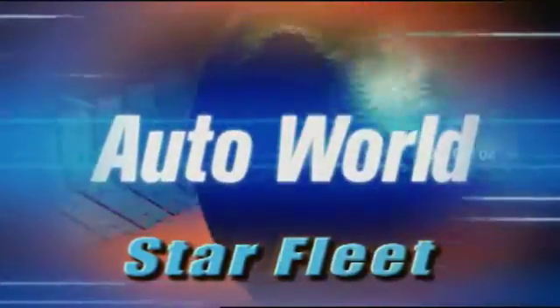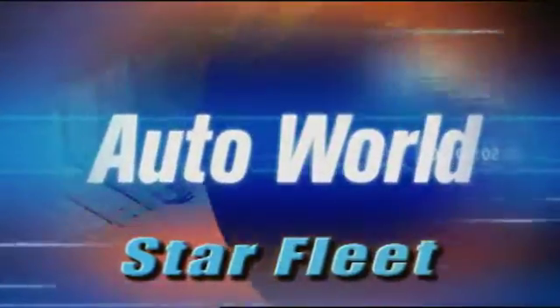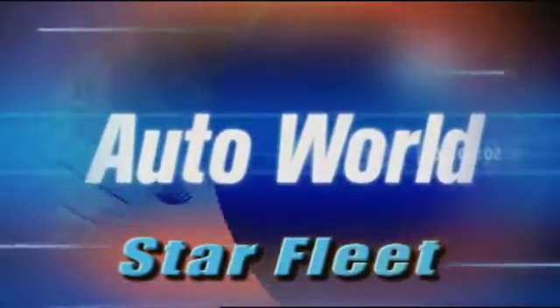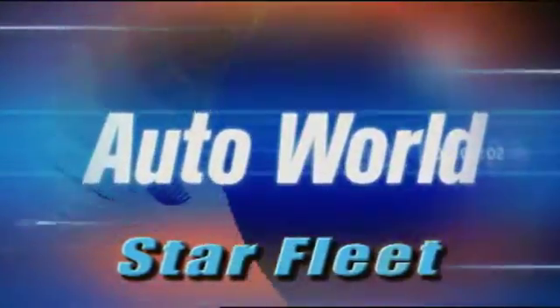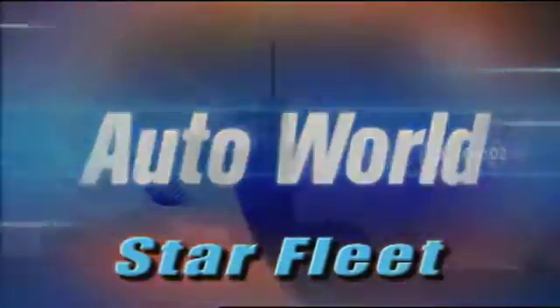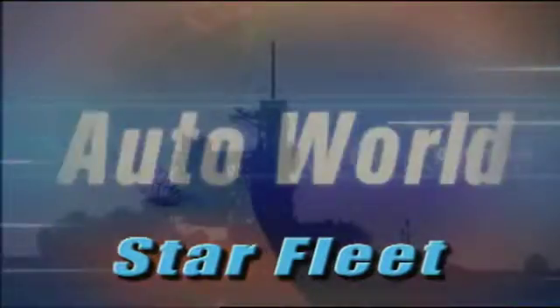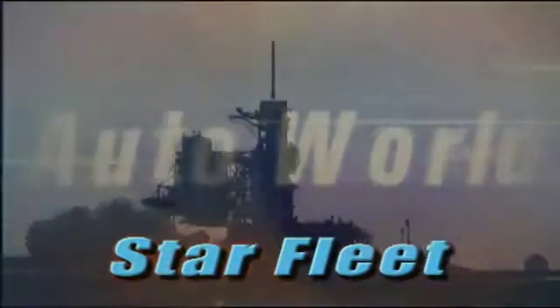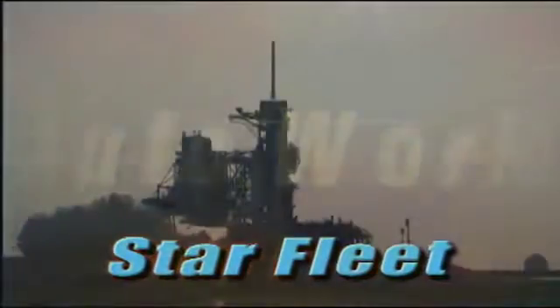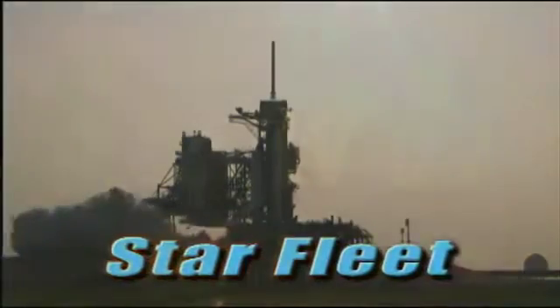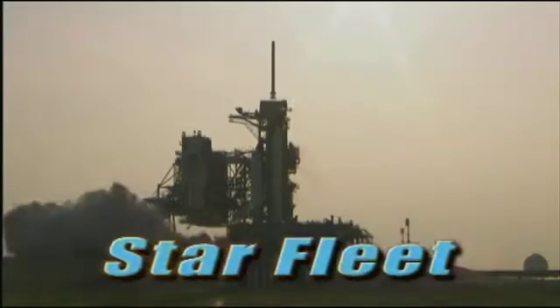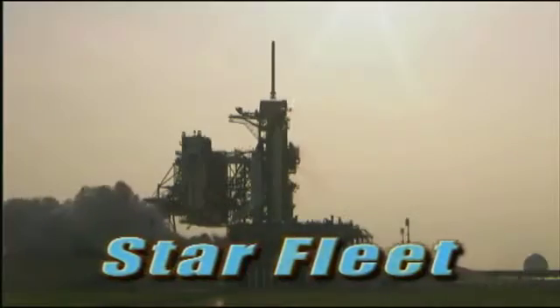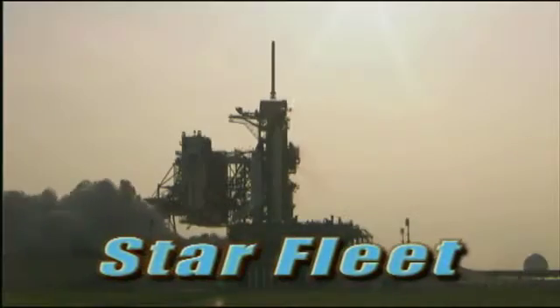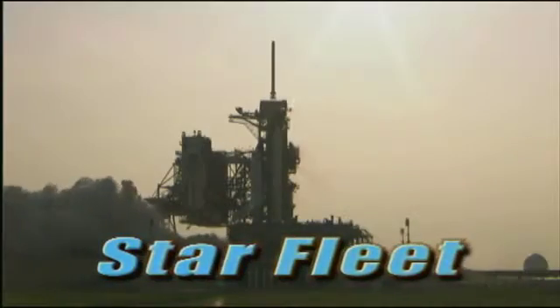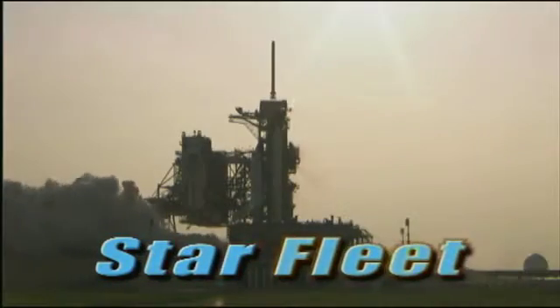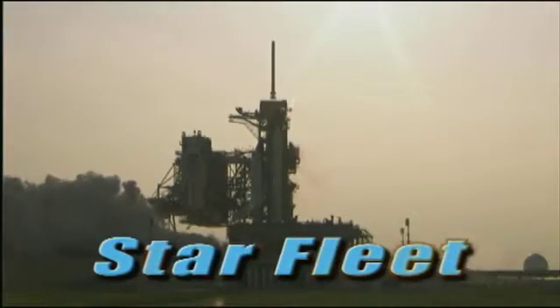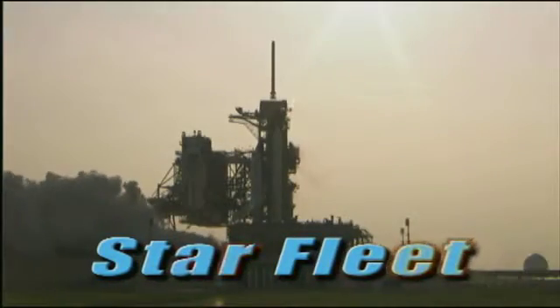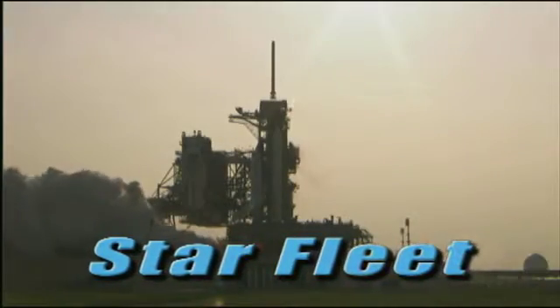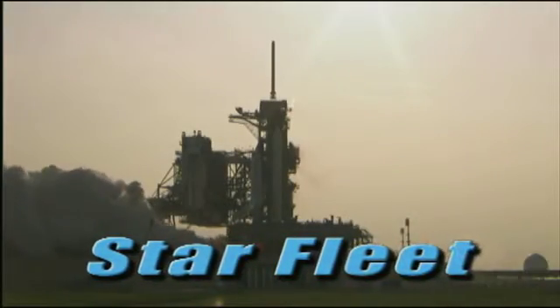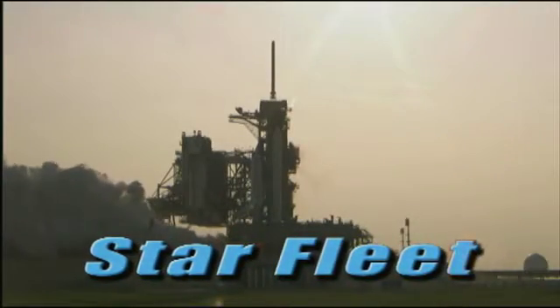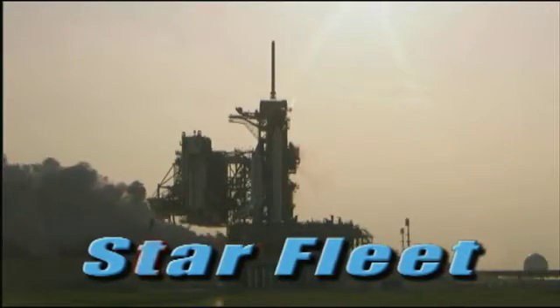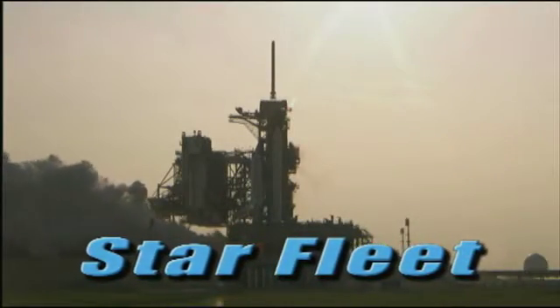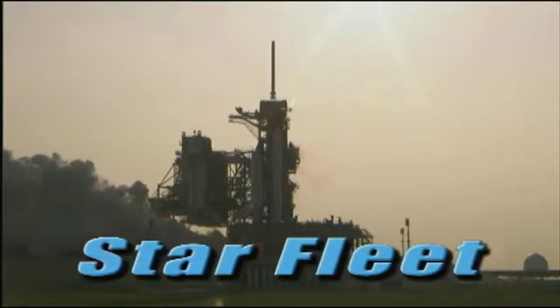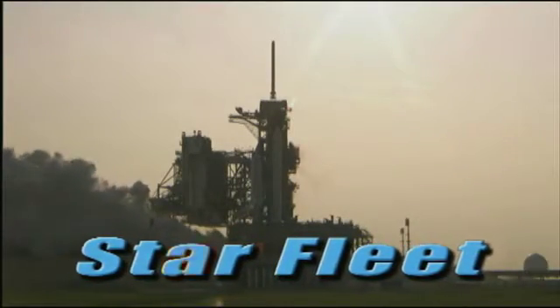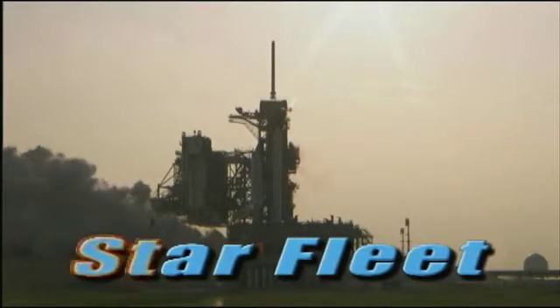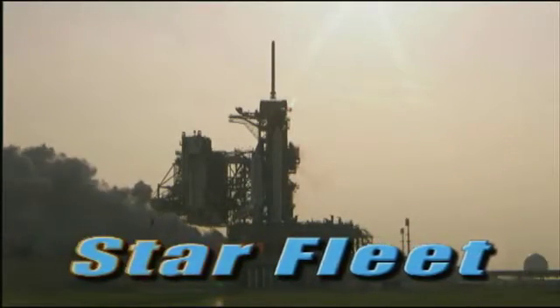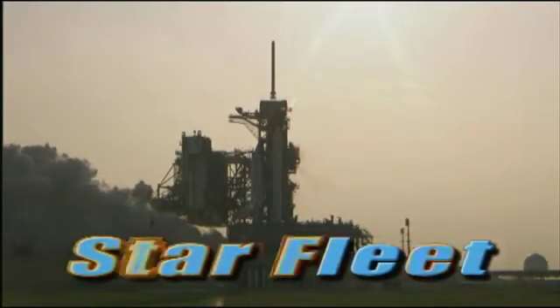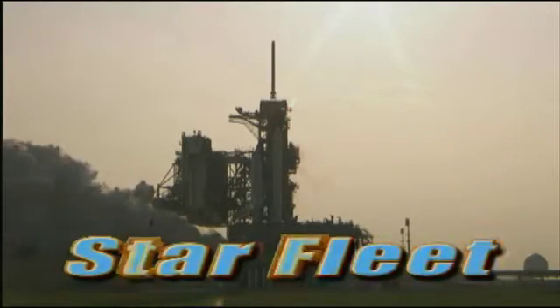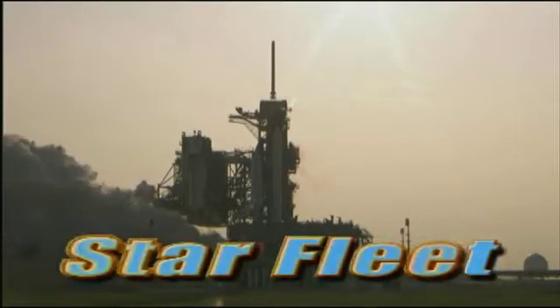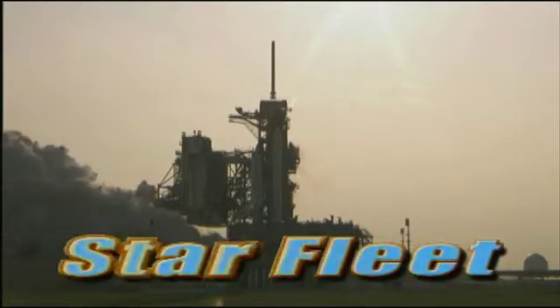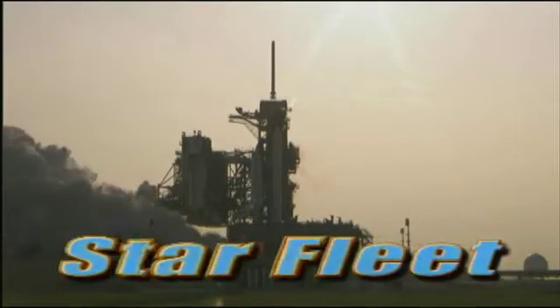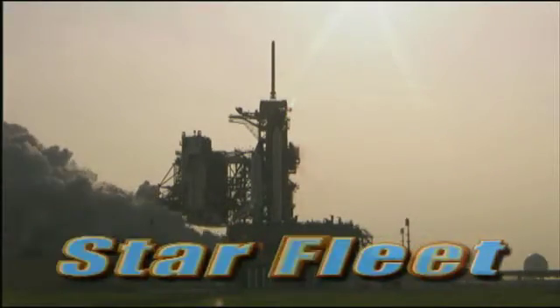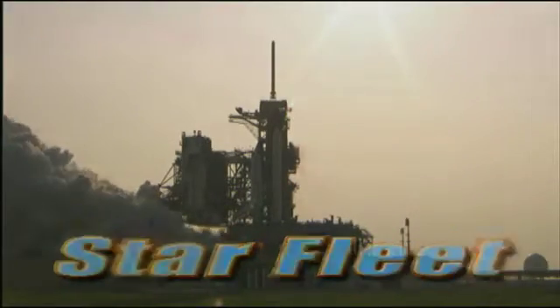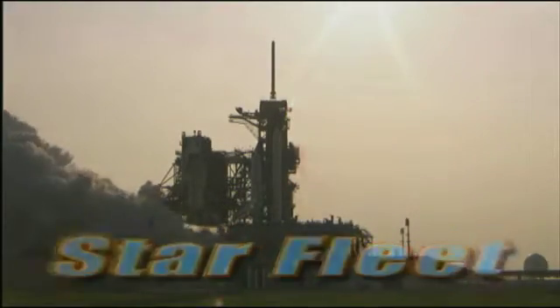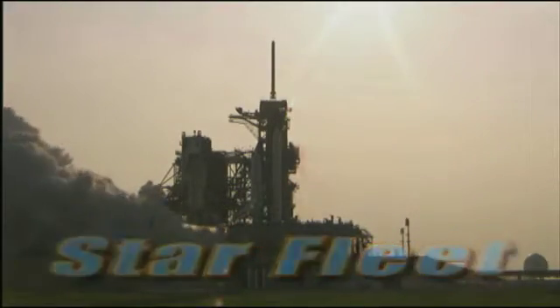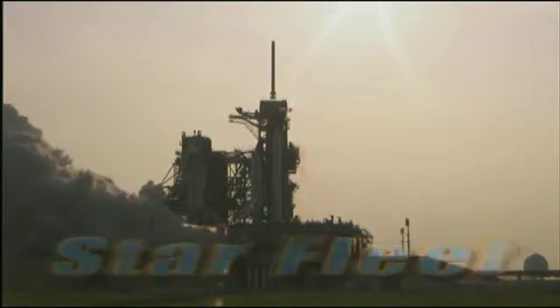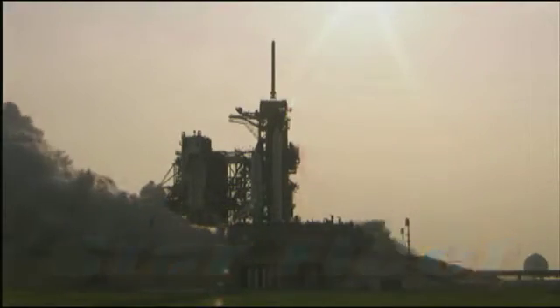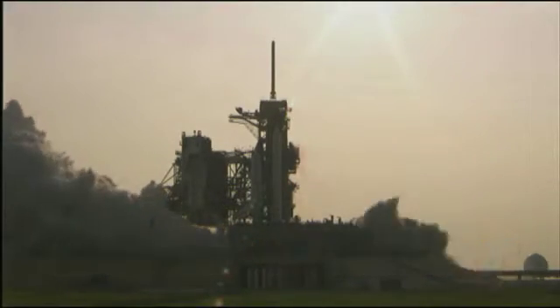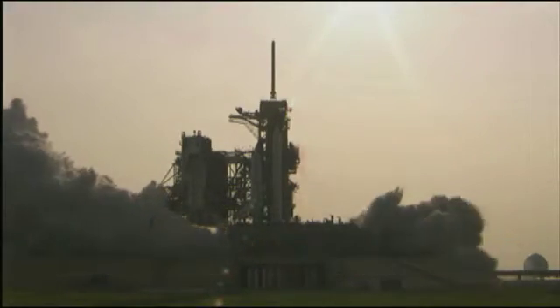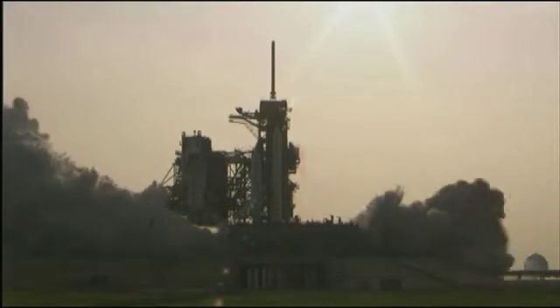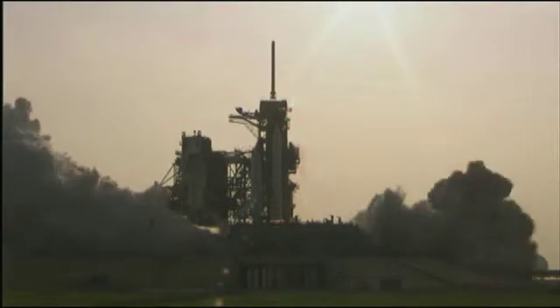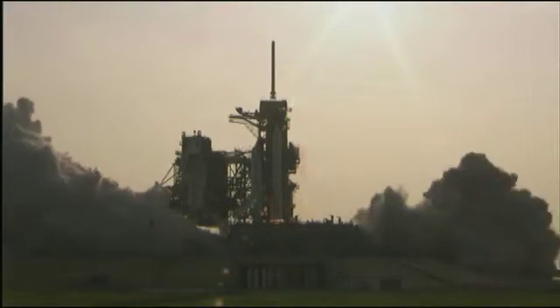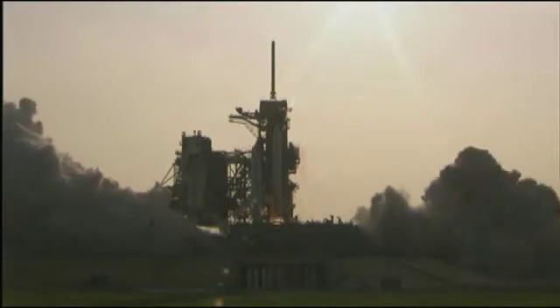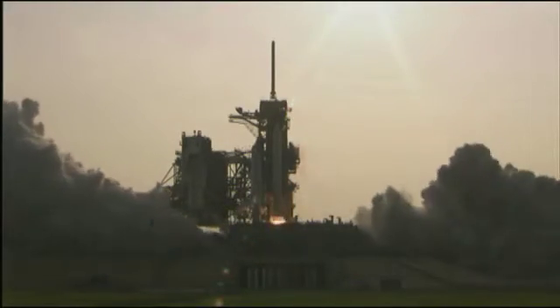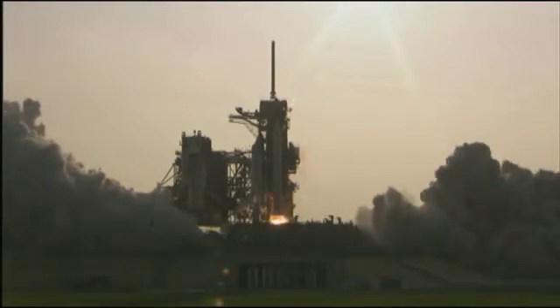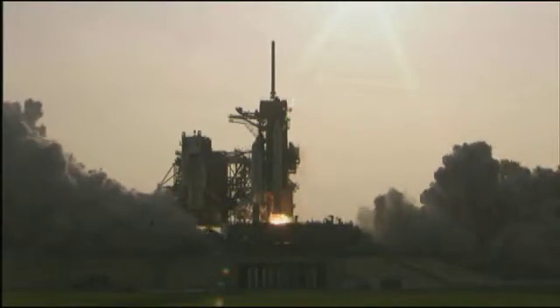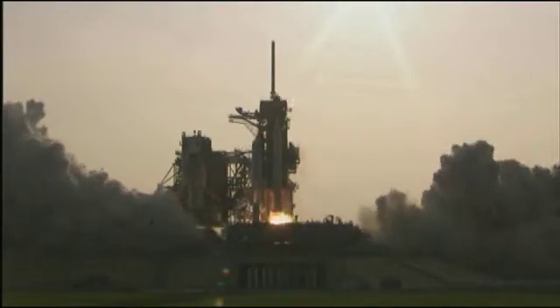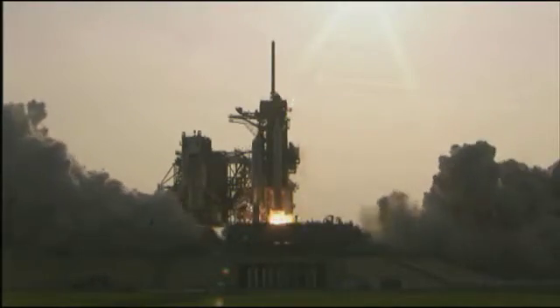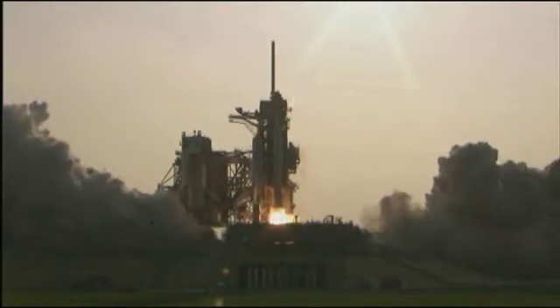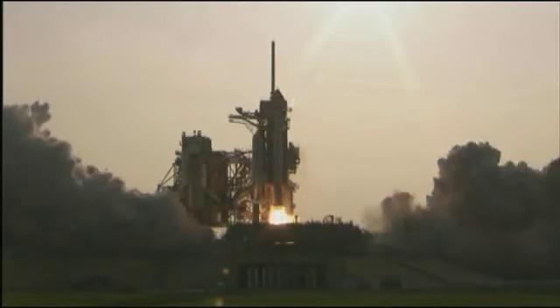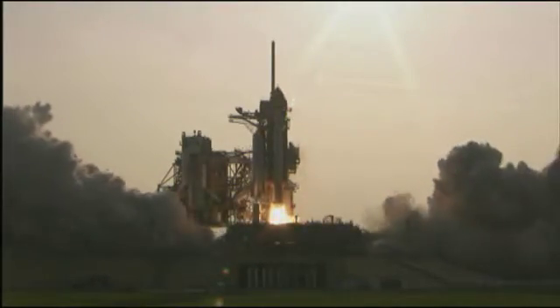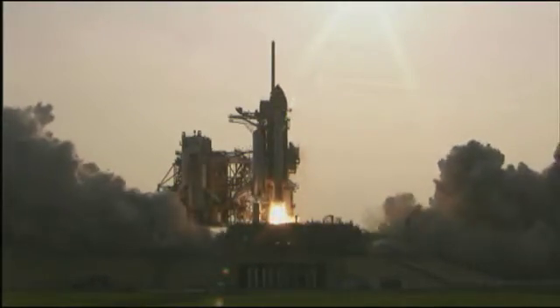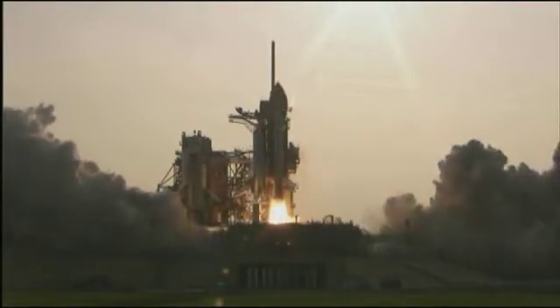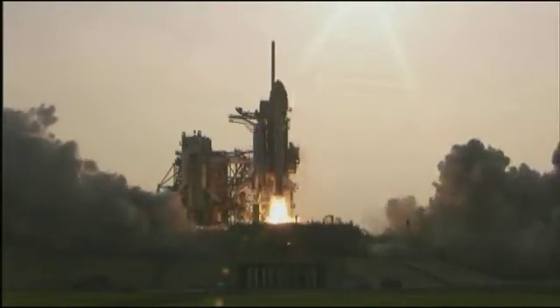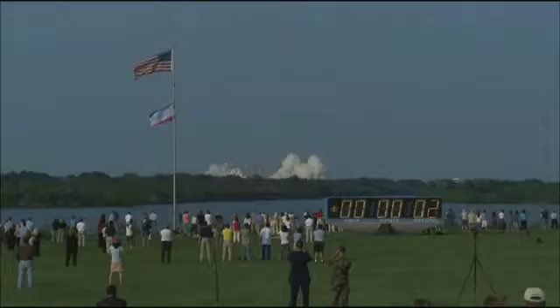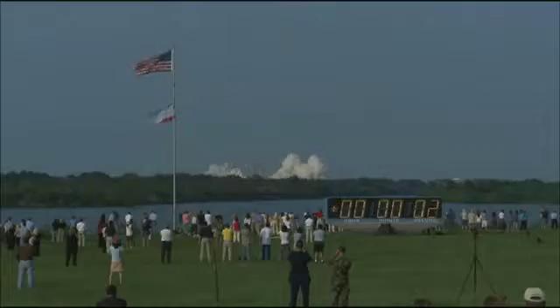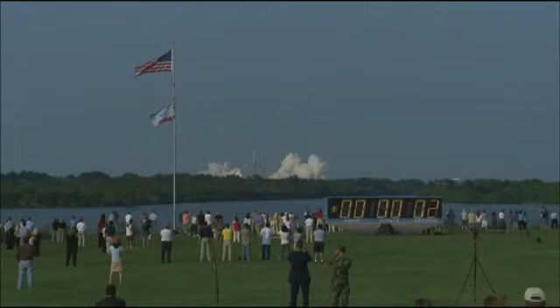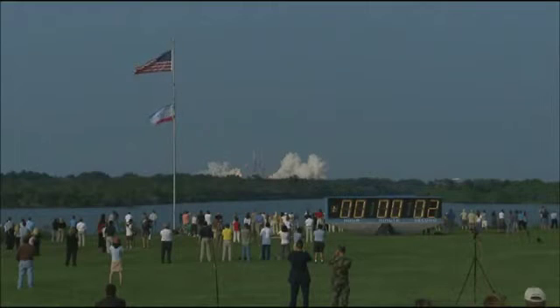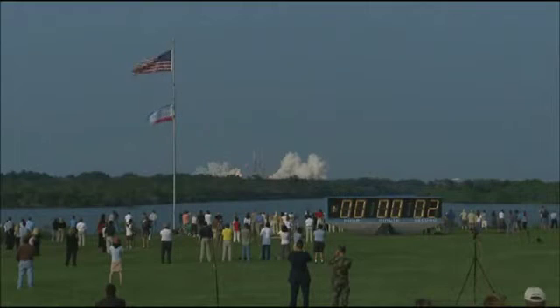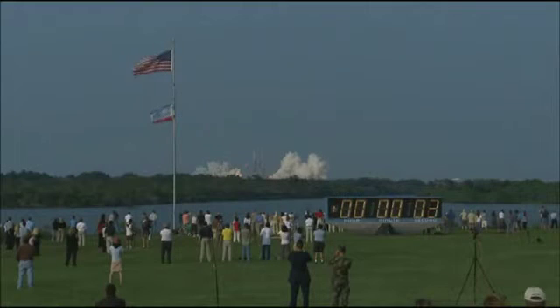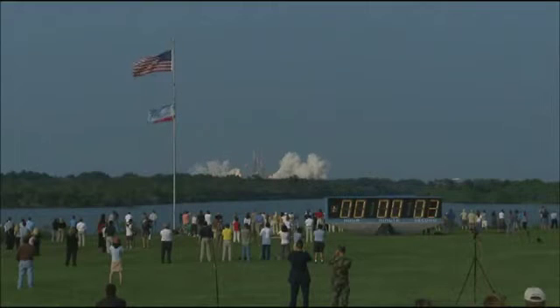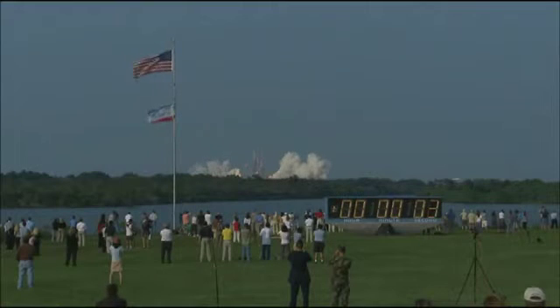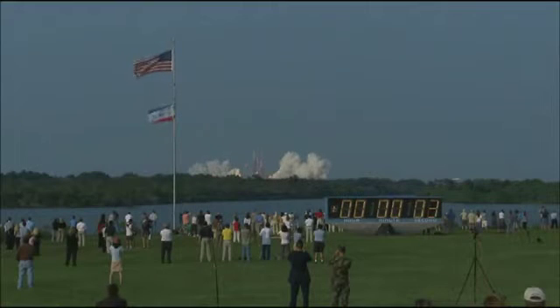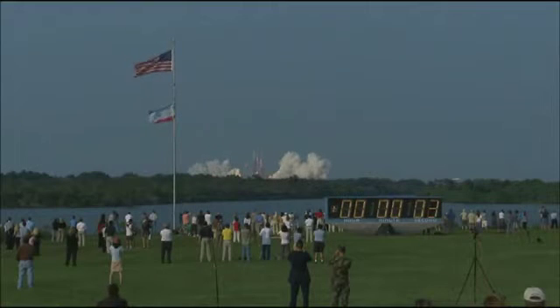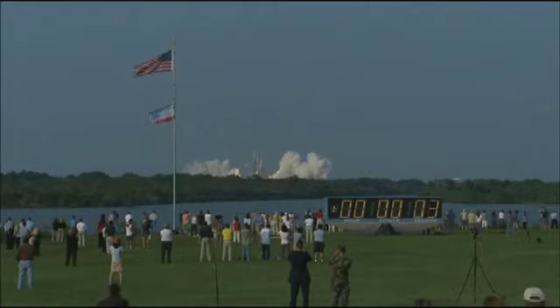Three, two, one, zero, and liftoff of the Space Shuttle Endeavor.